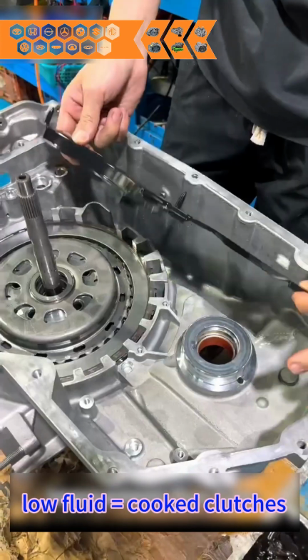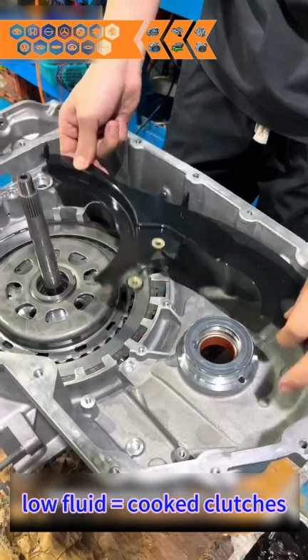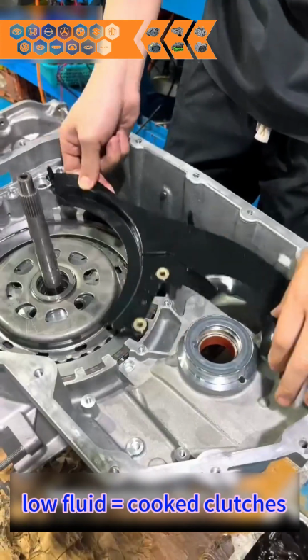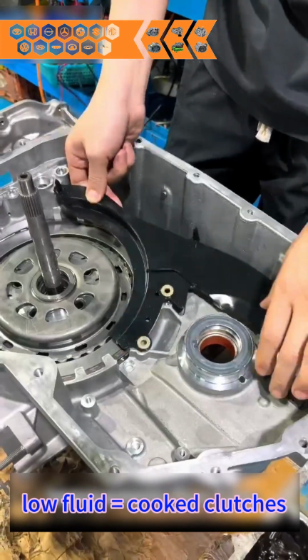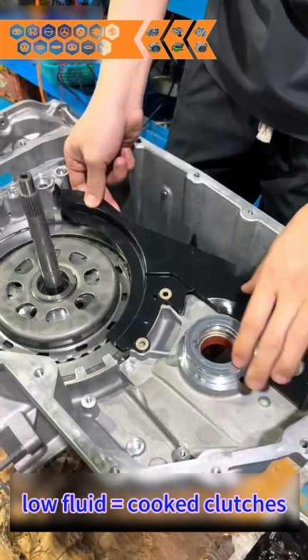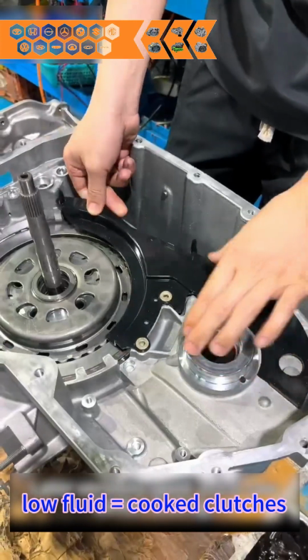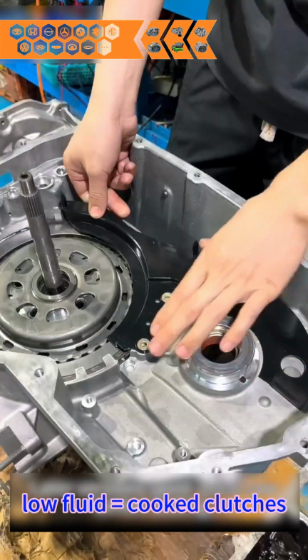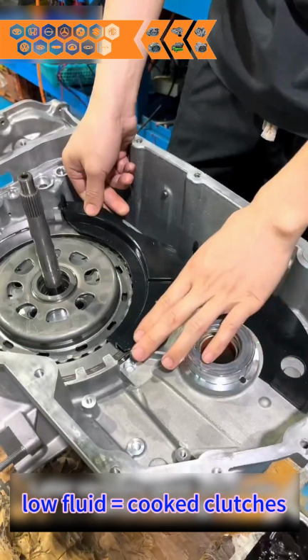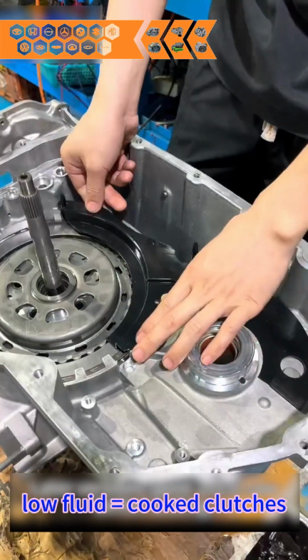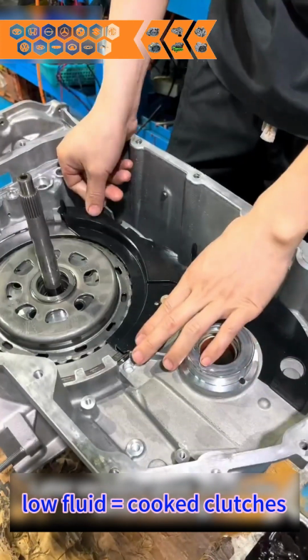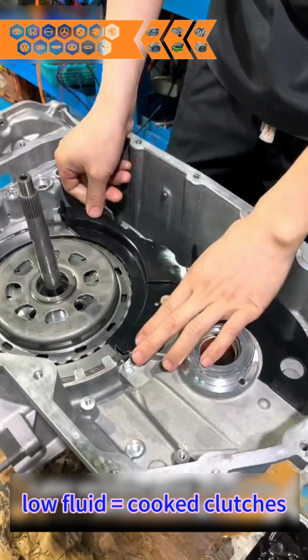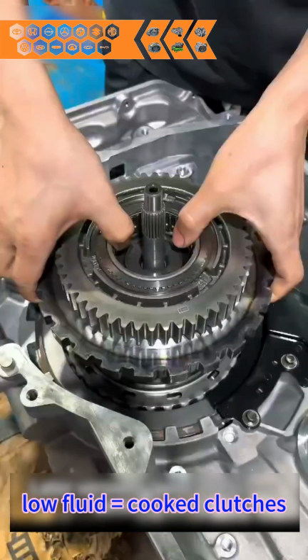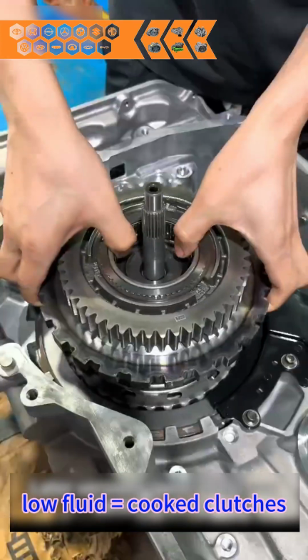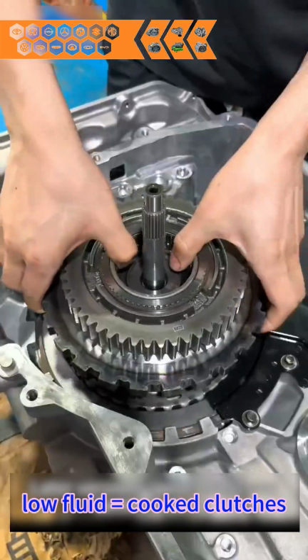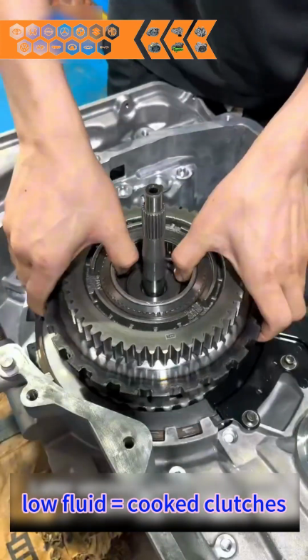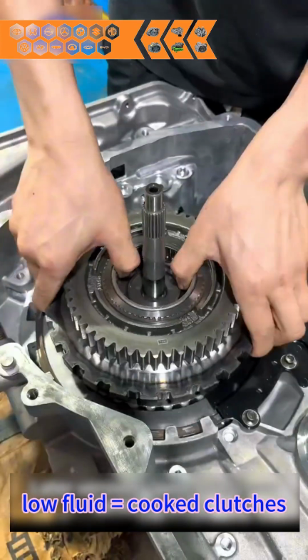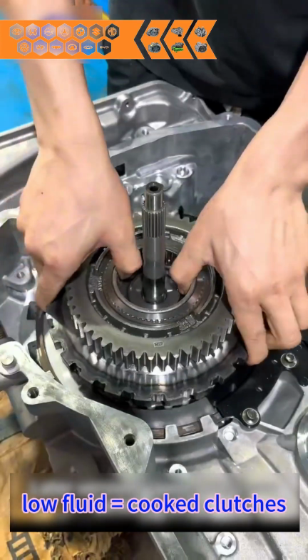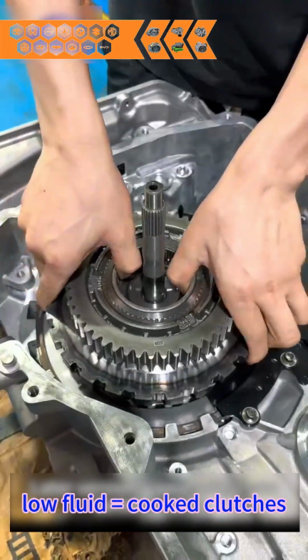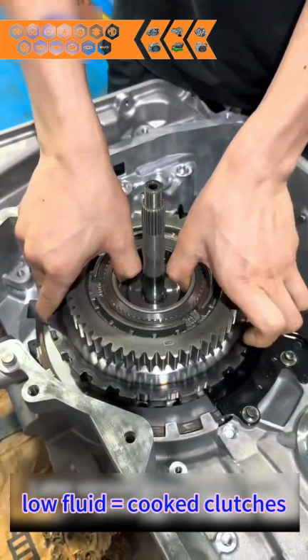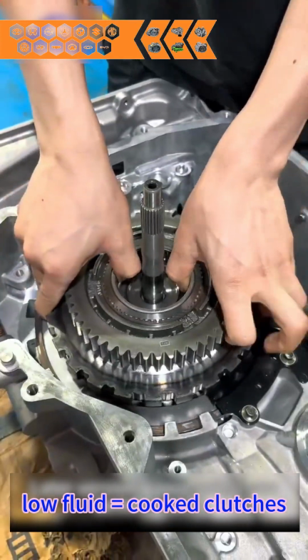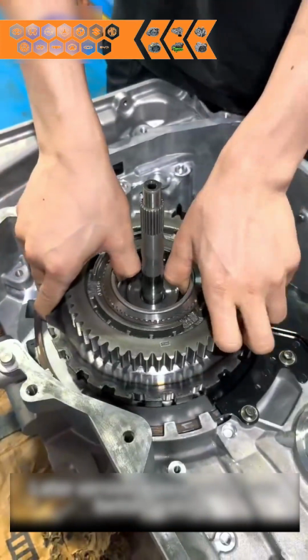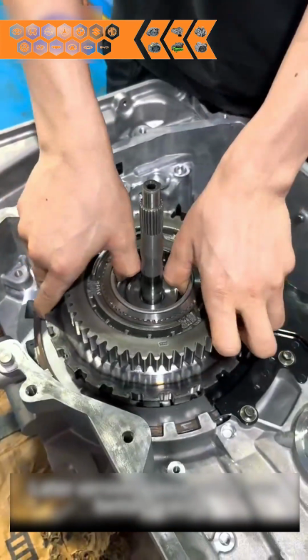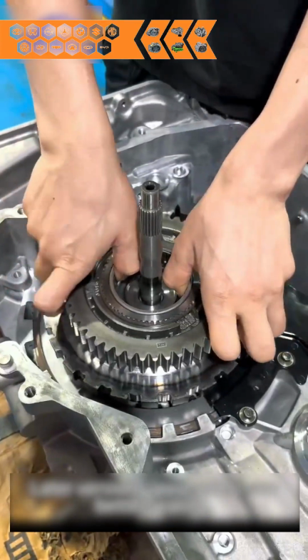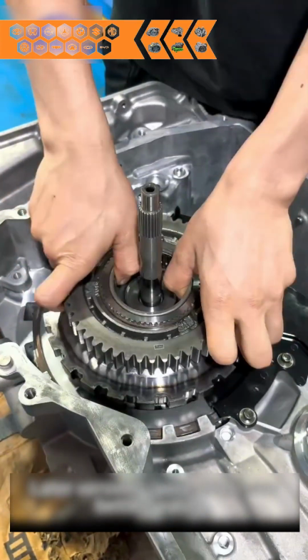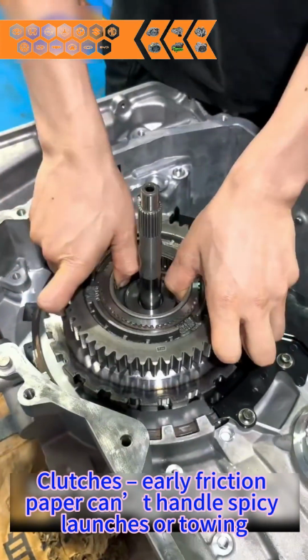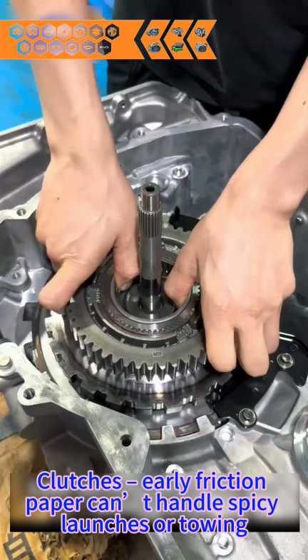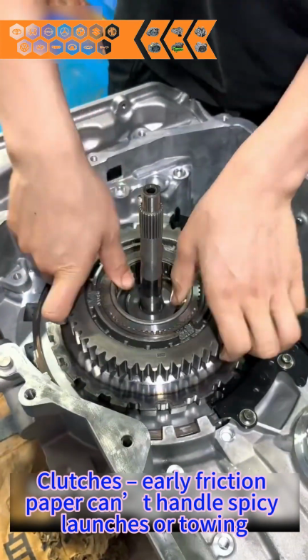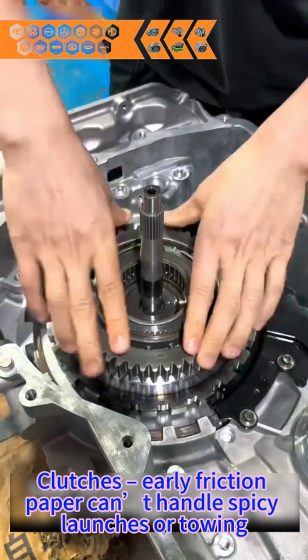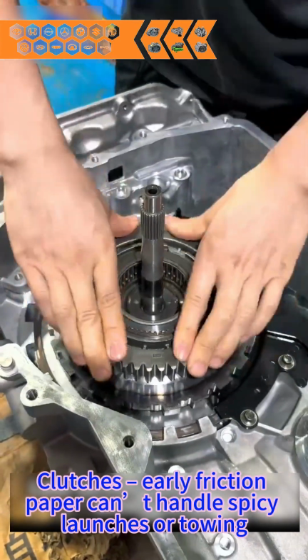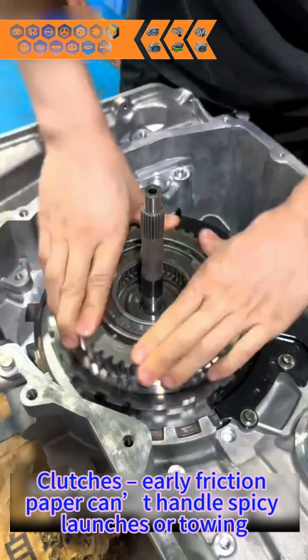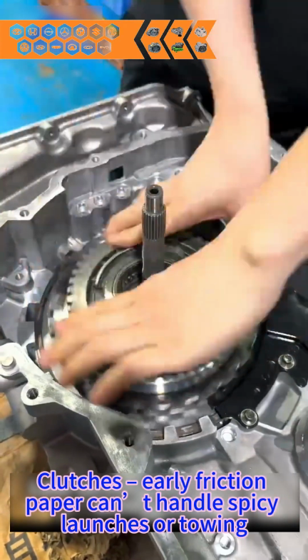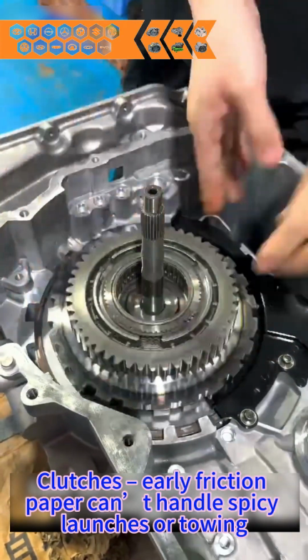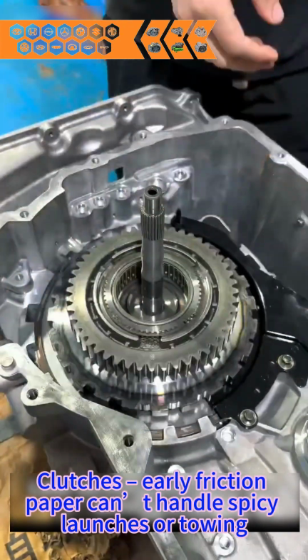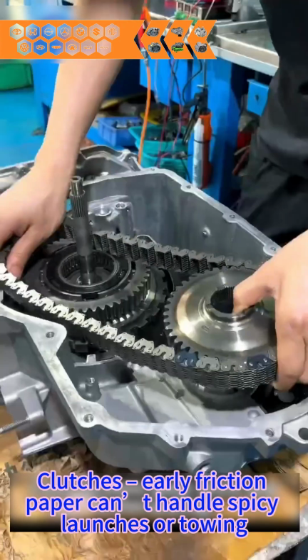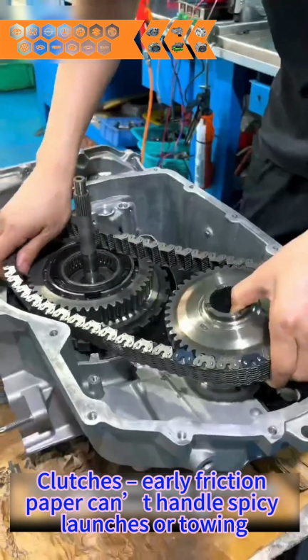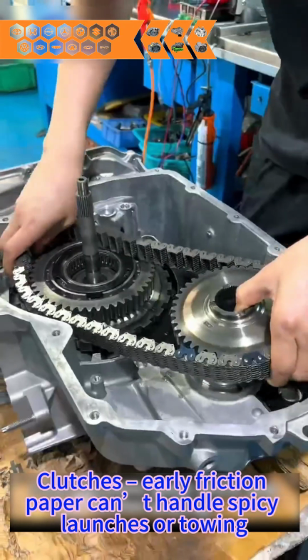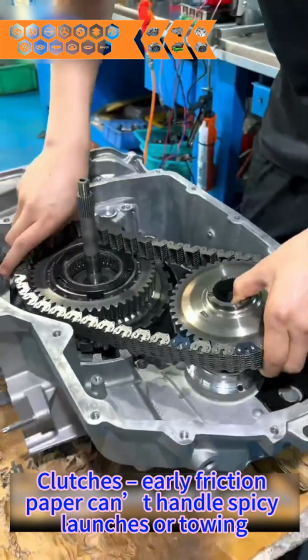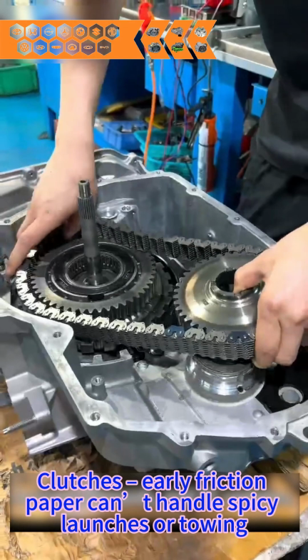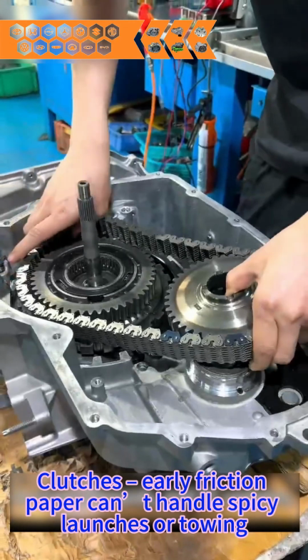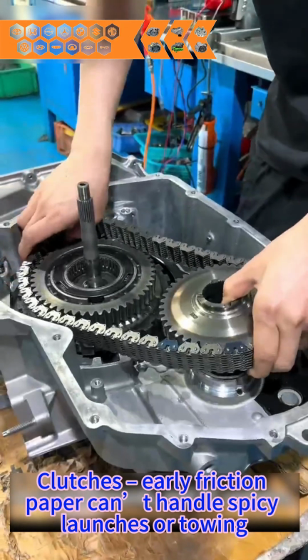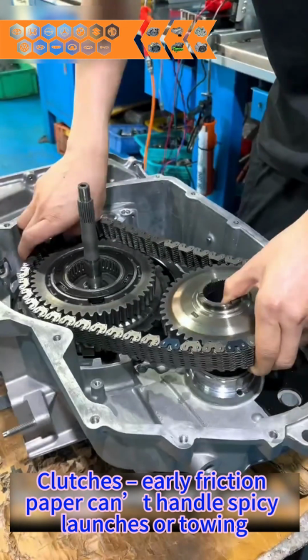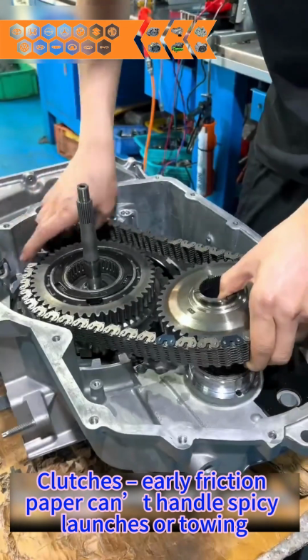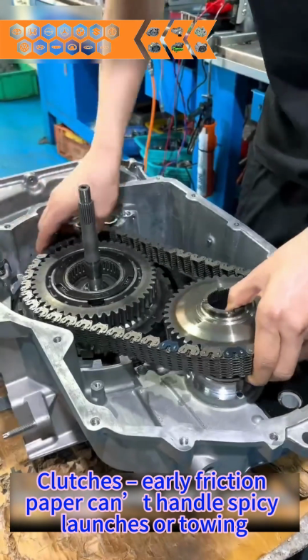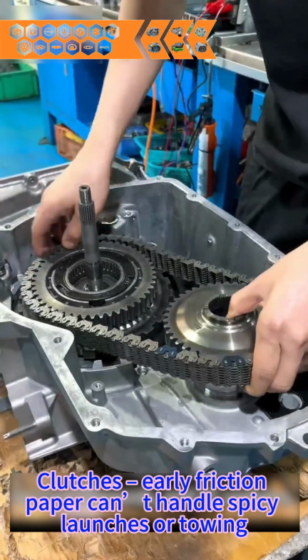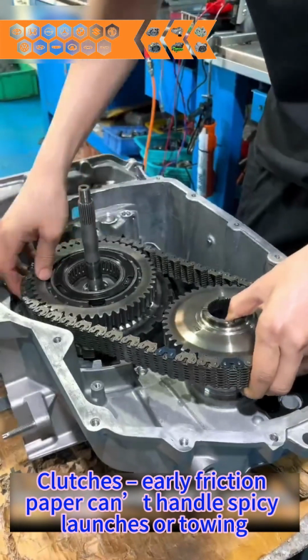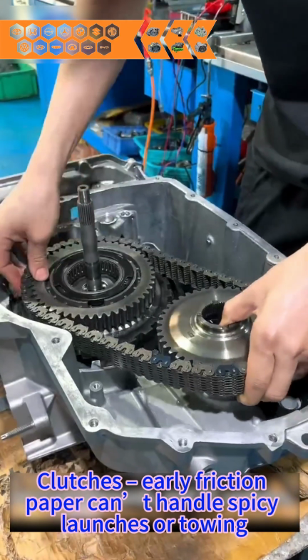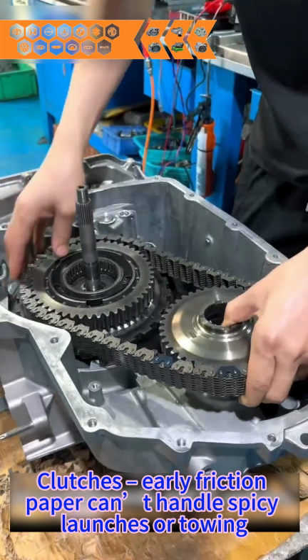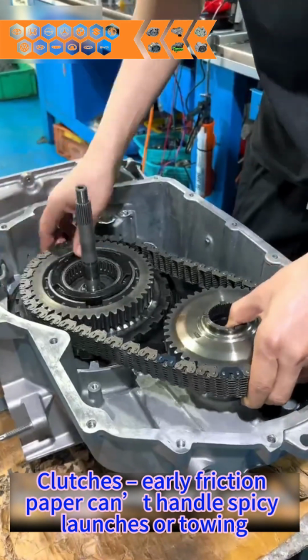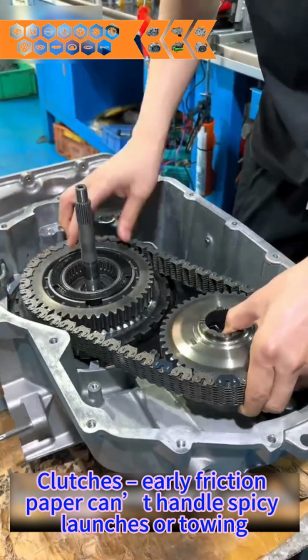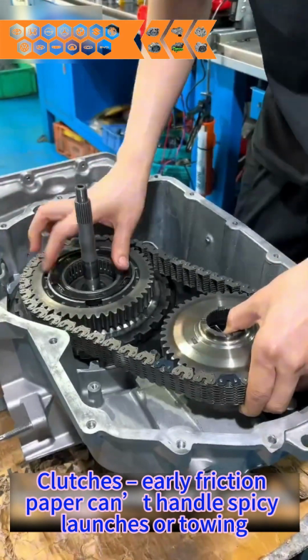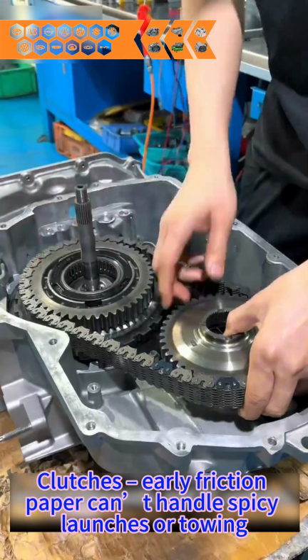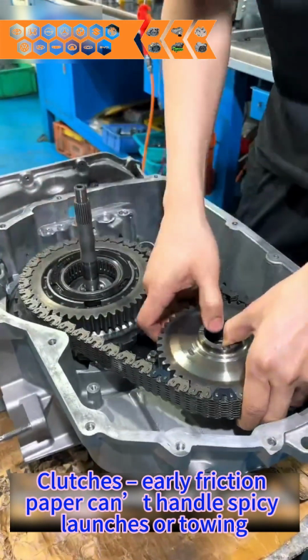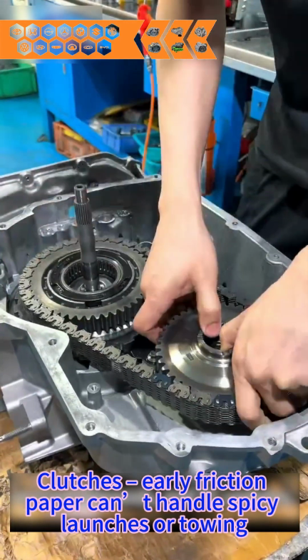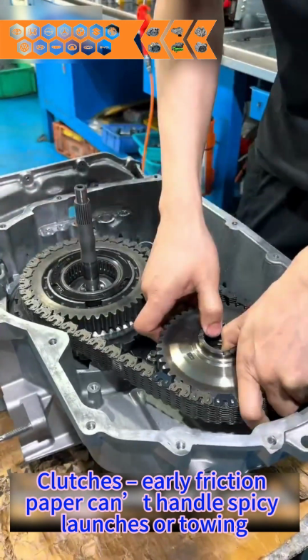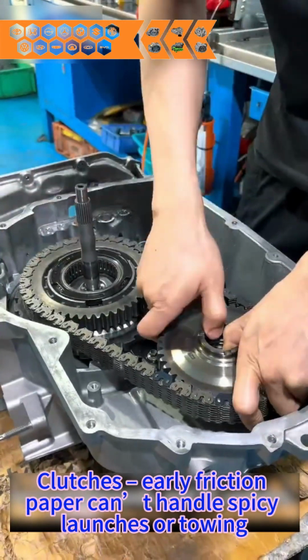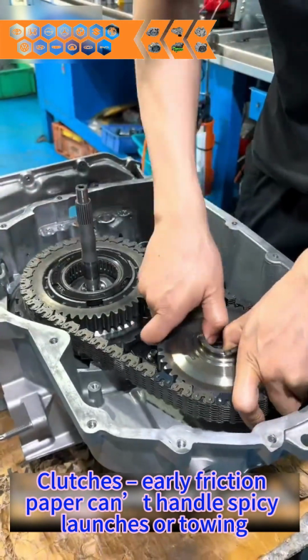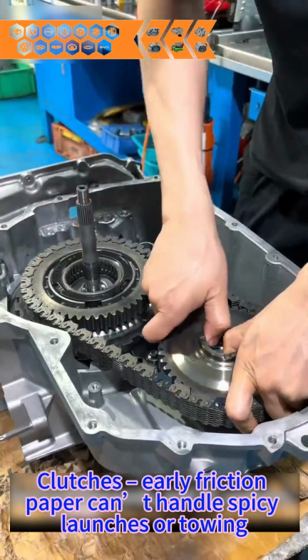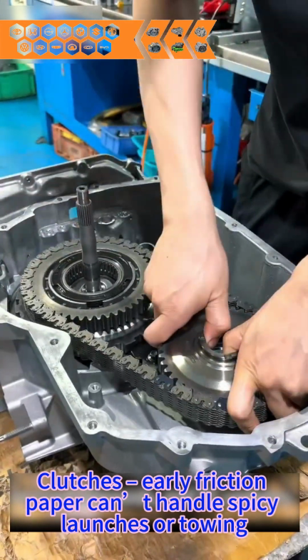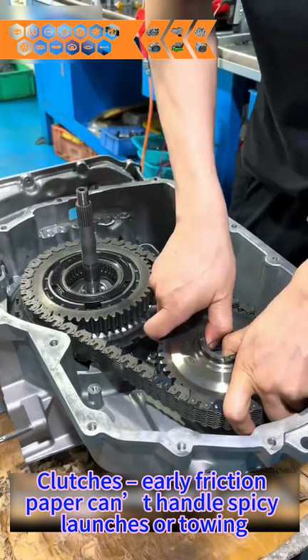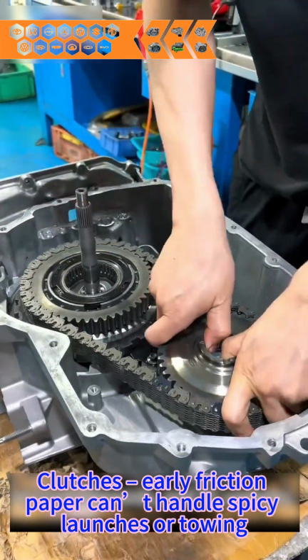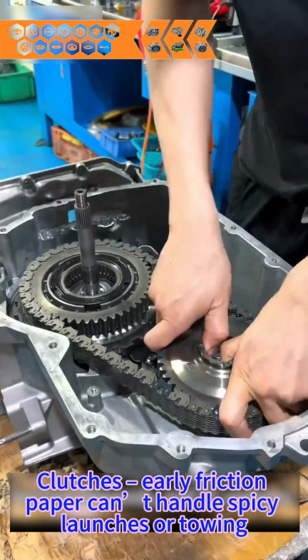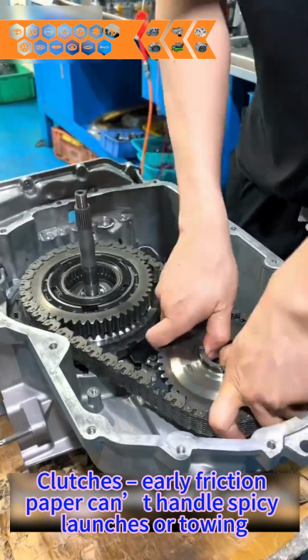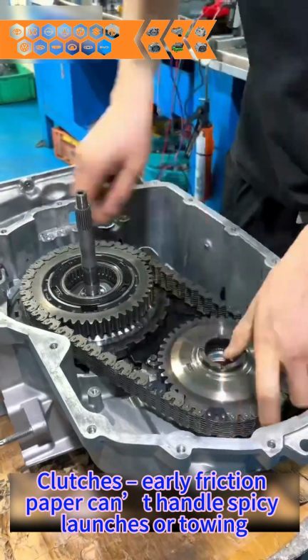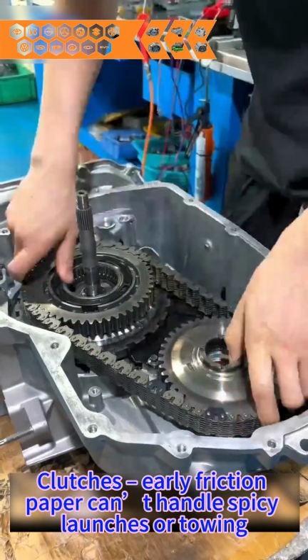Low fluid equals cut clutches. Clutches: the friction paper can't handle spicy launches or towing.